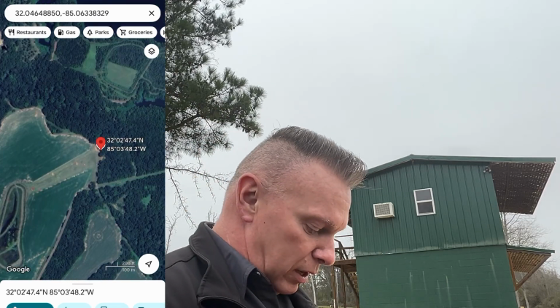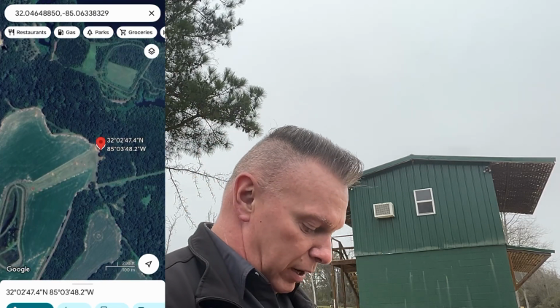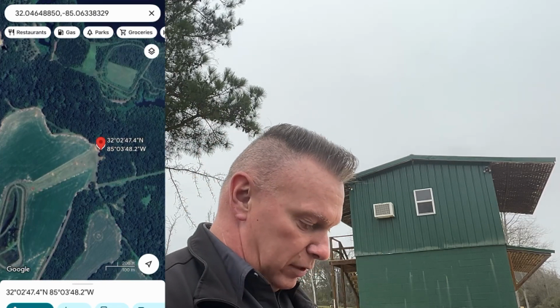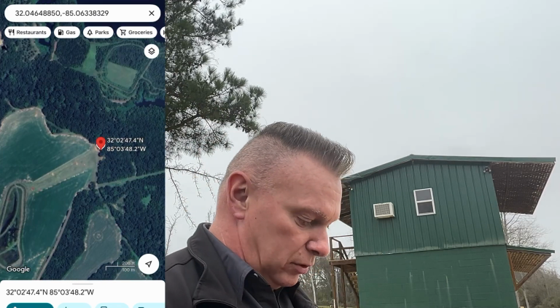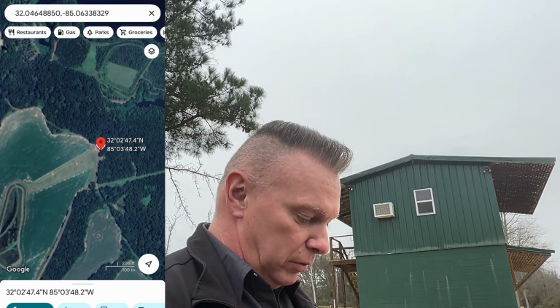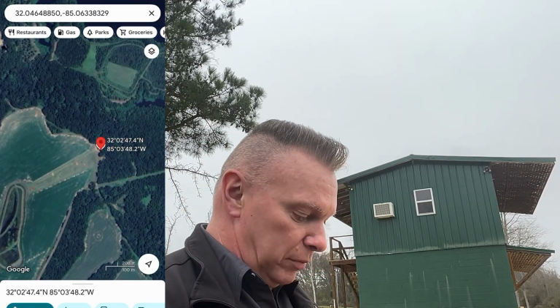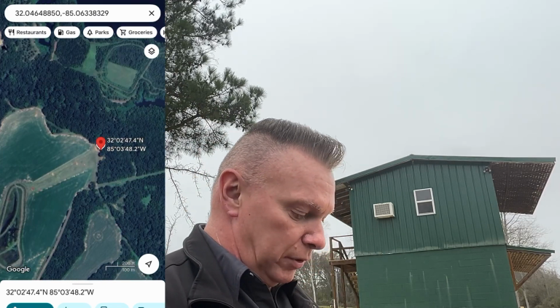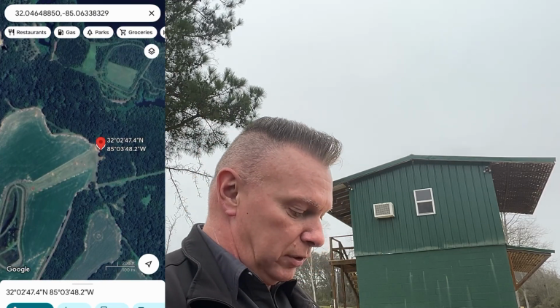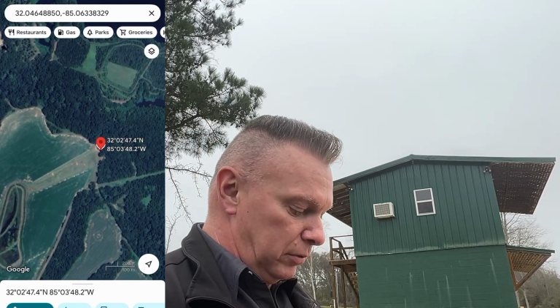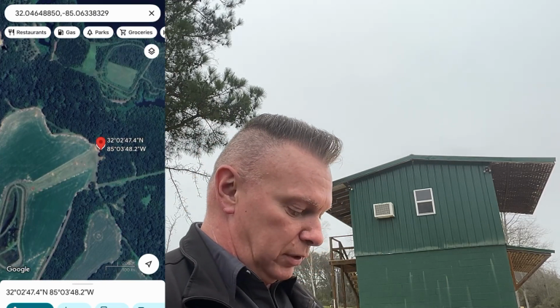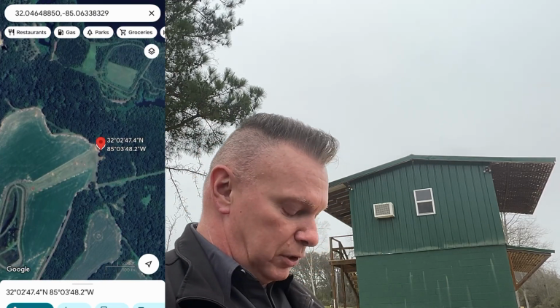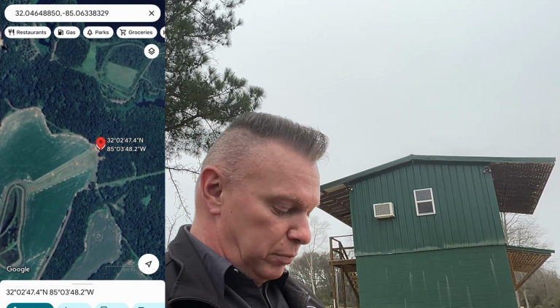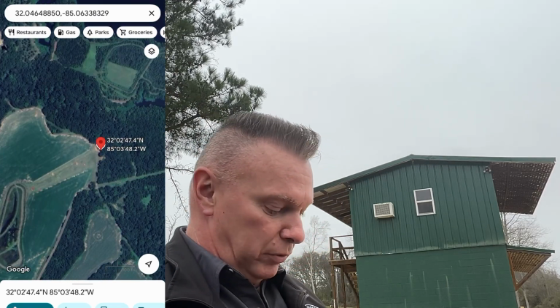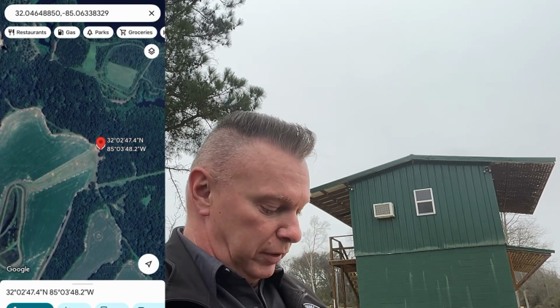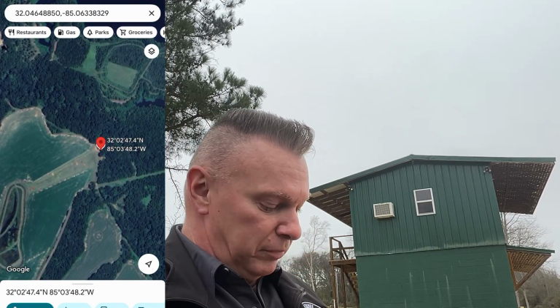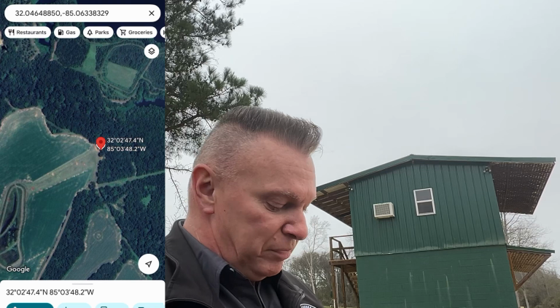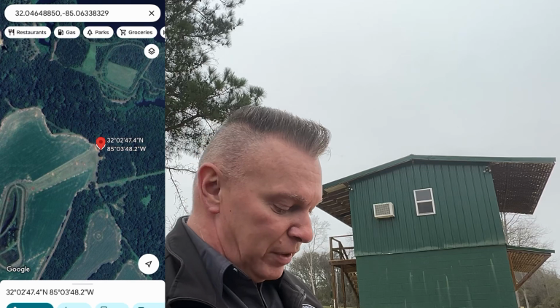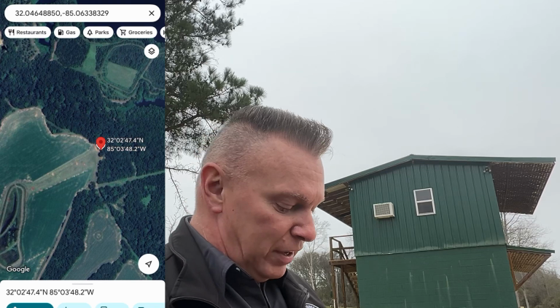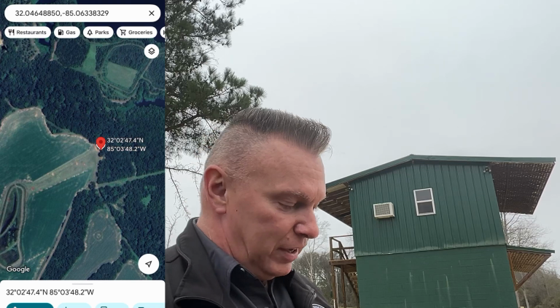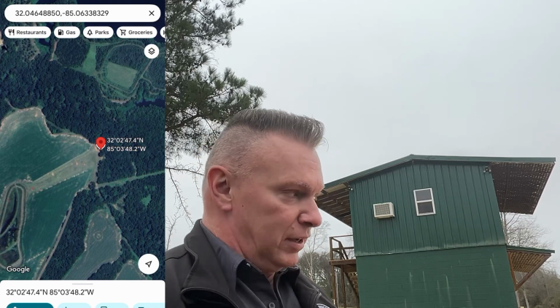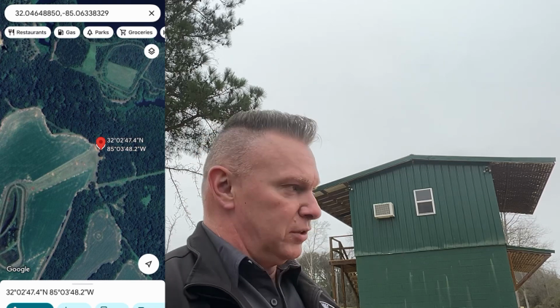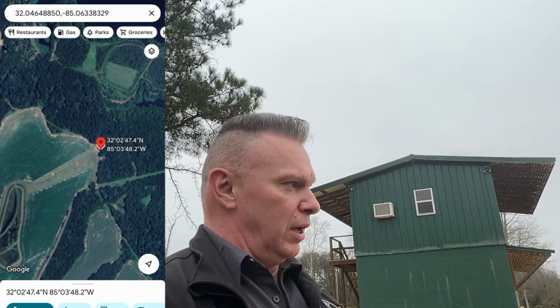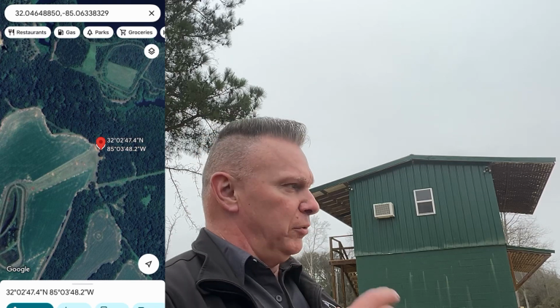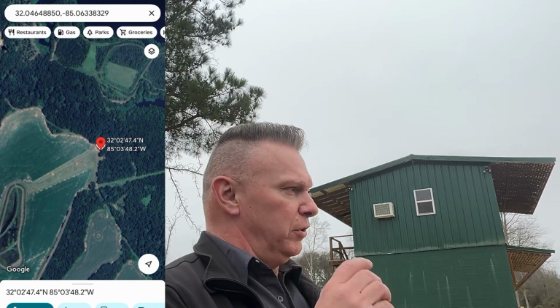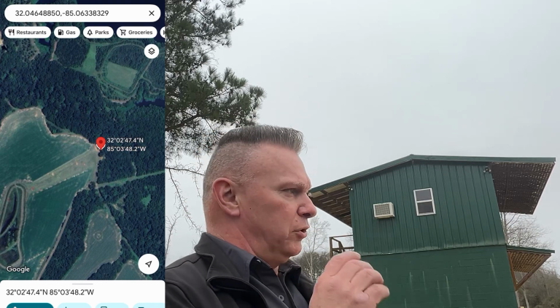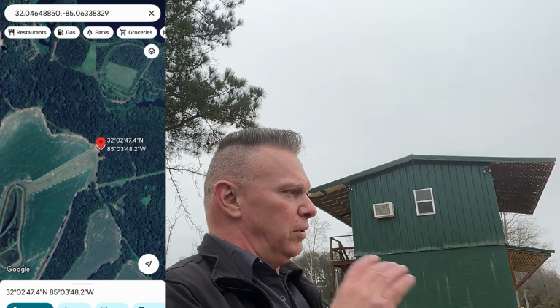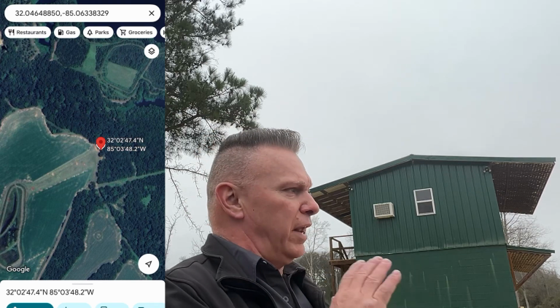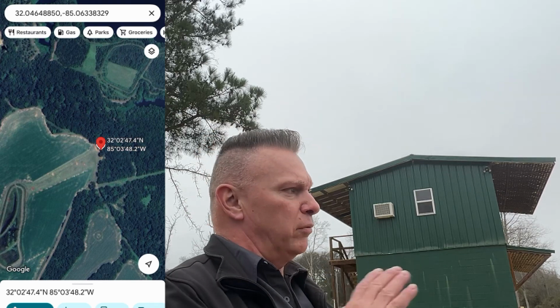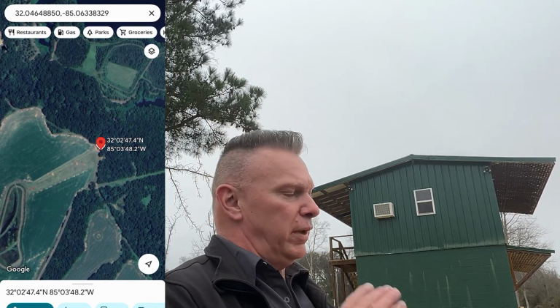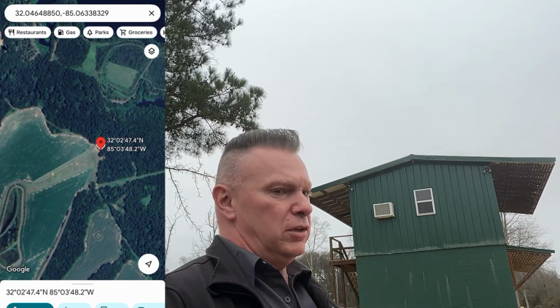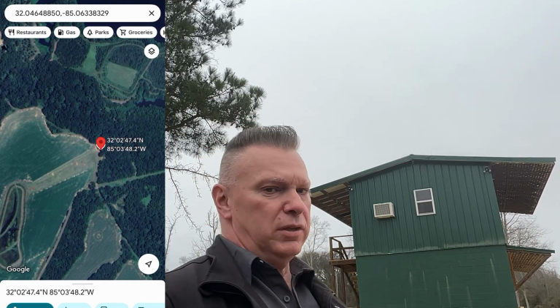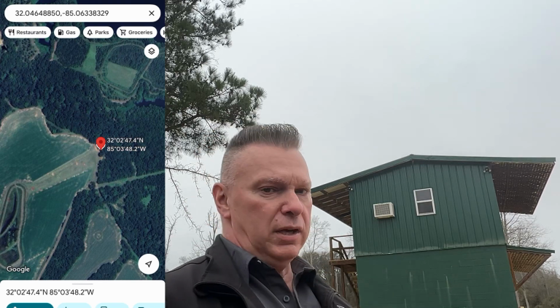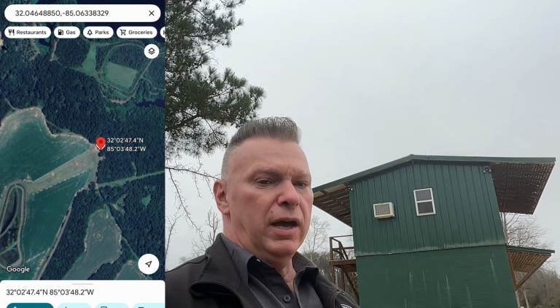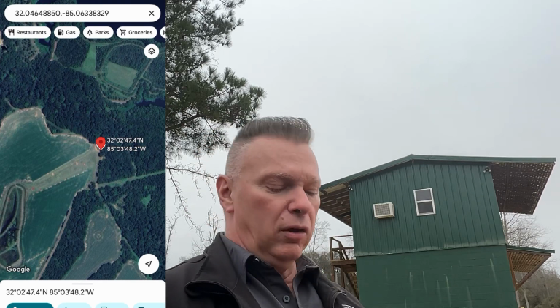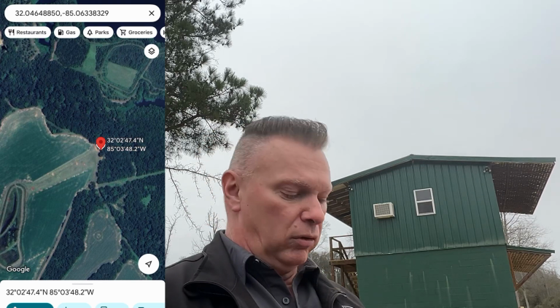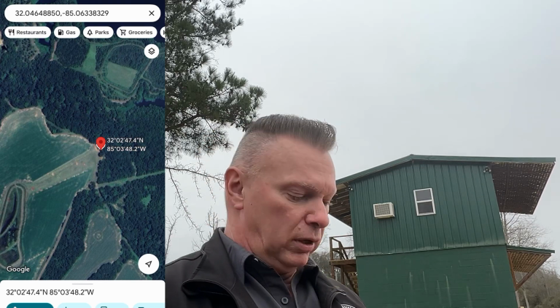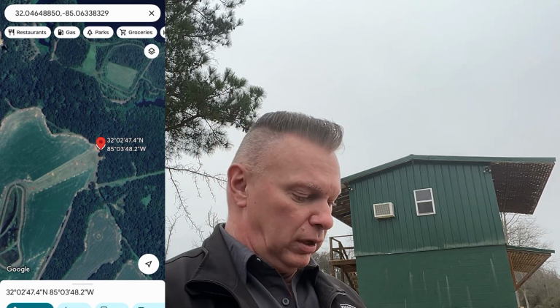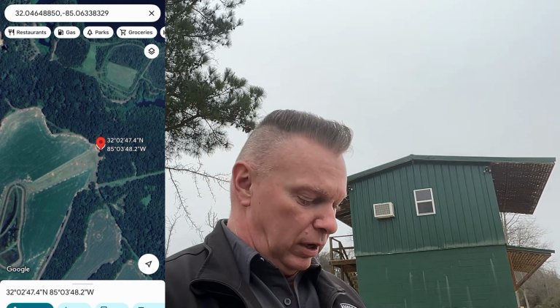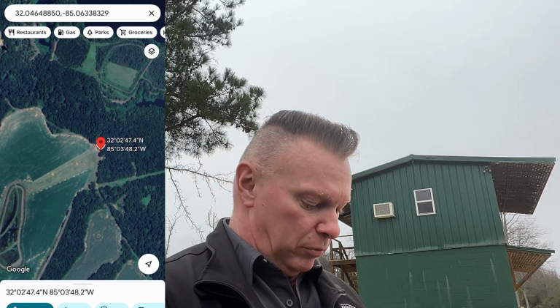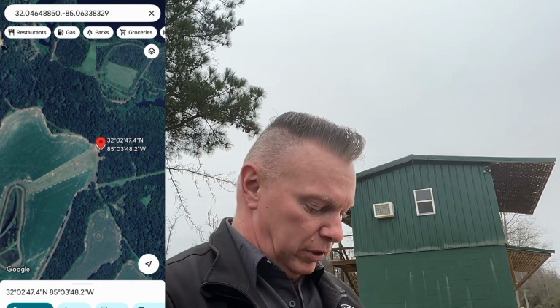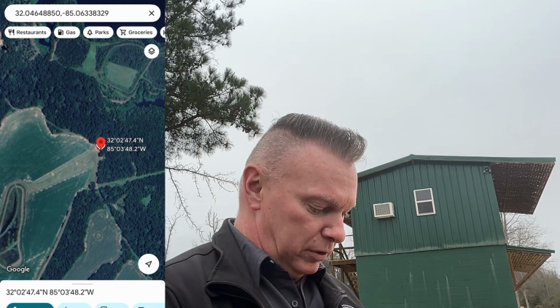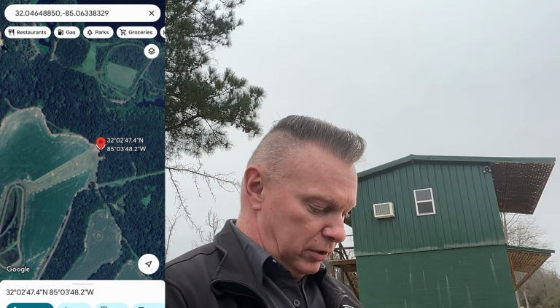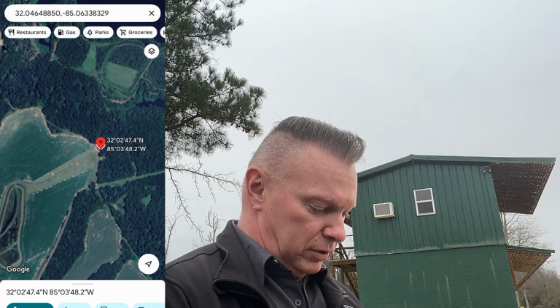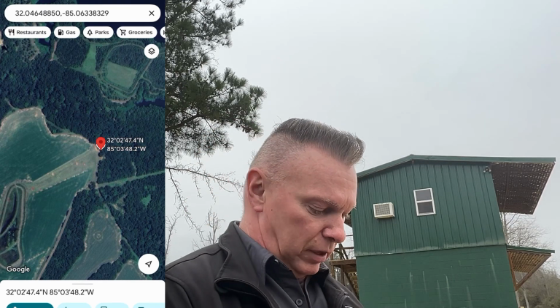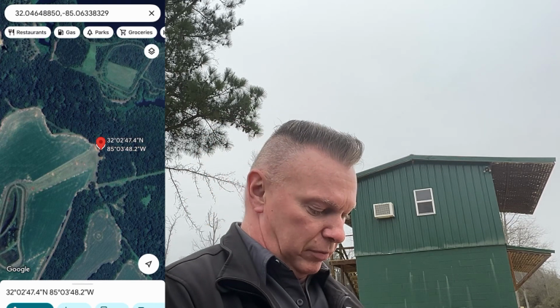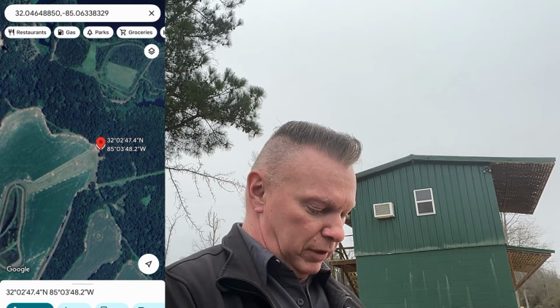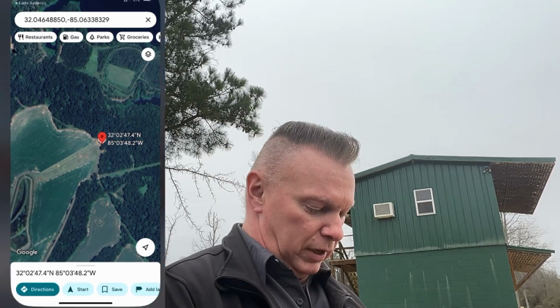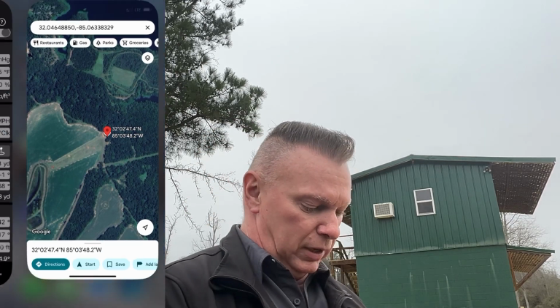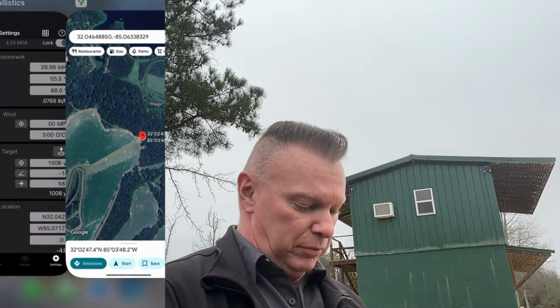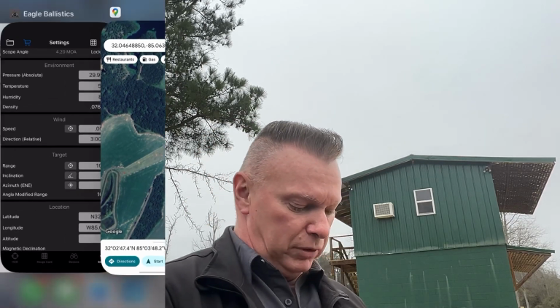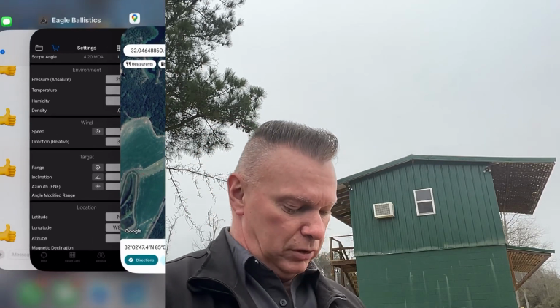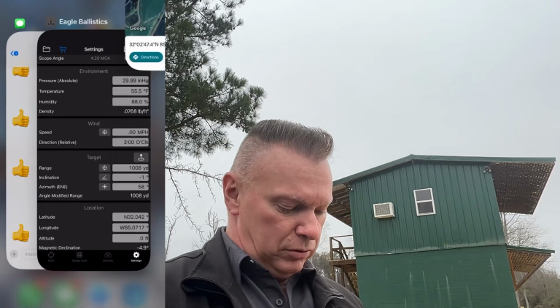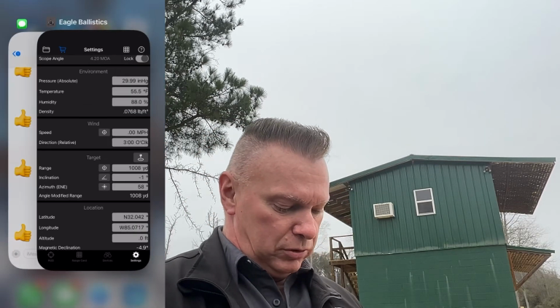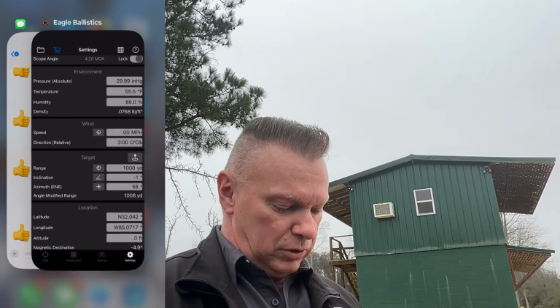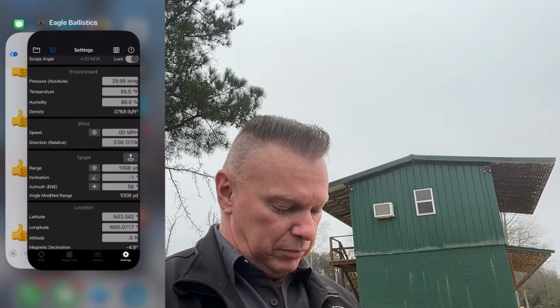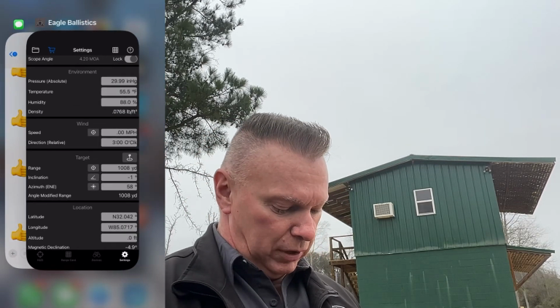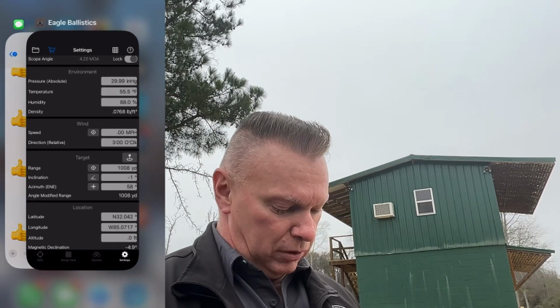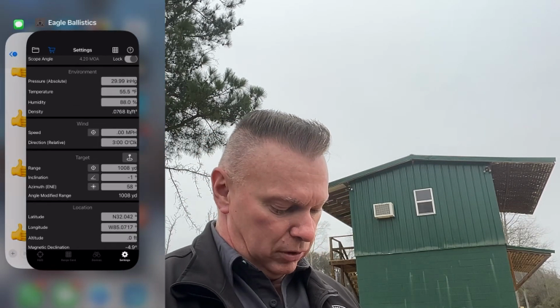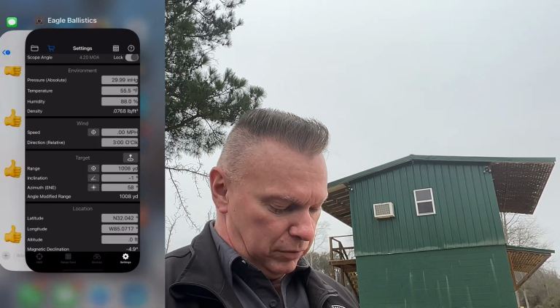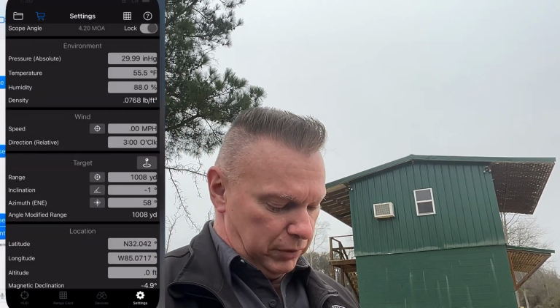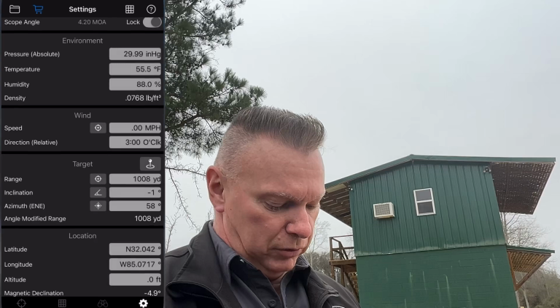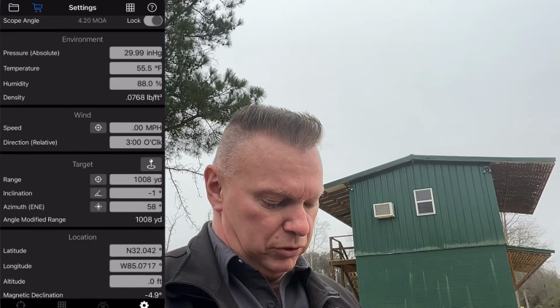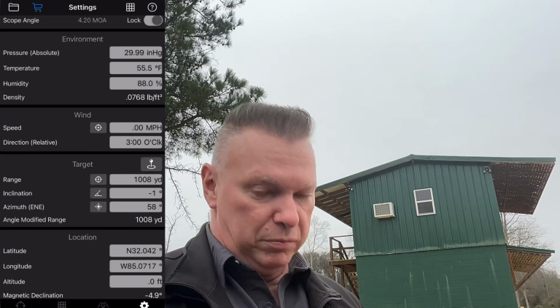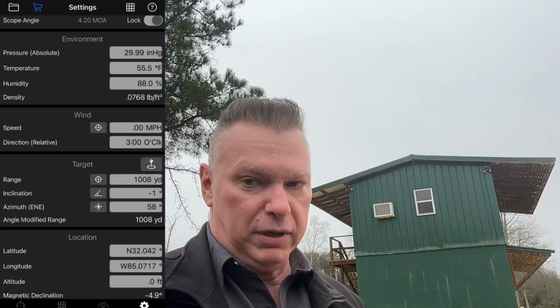So what I'm going to do at this point is try to range the elk, and we're going to do the same thing, and I'm going to use something called Mill GPS.